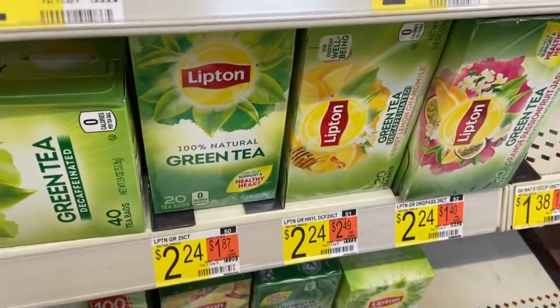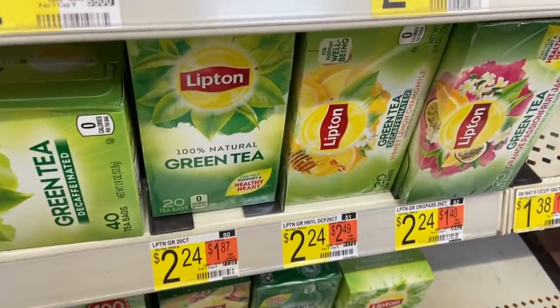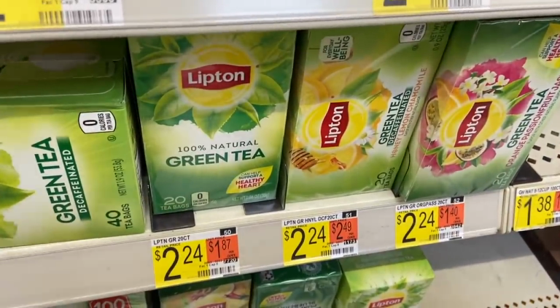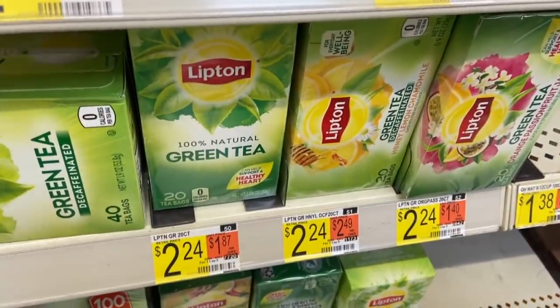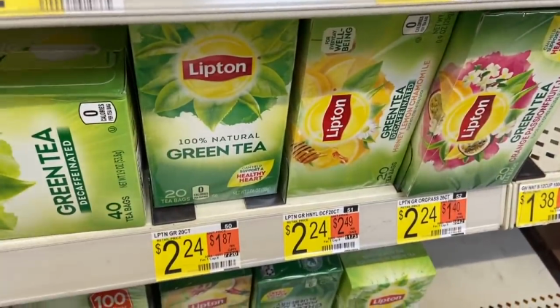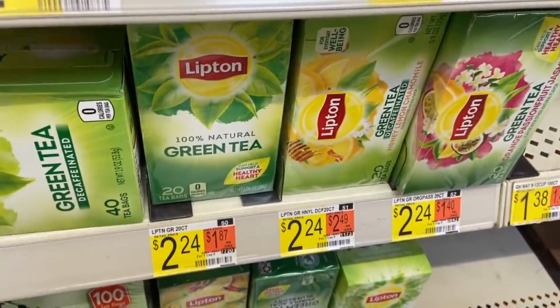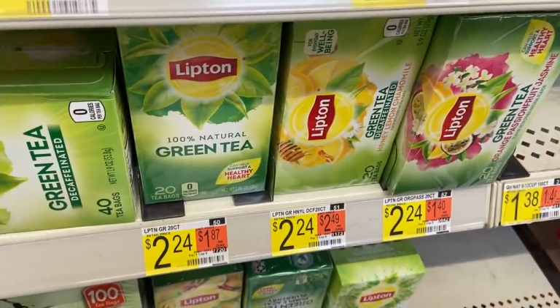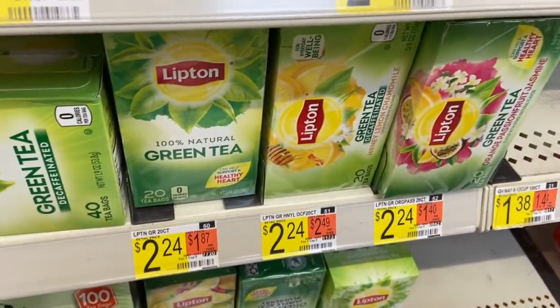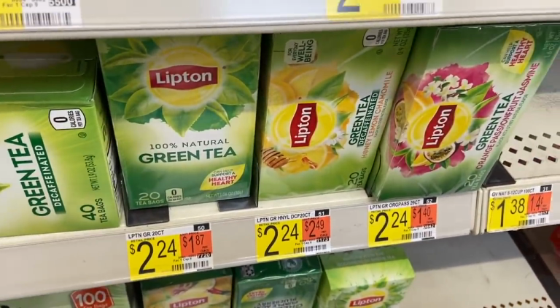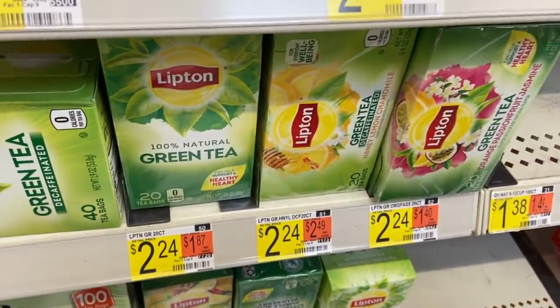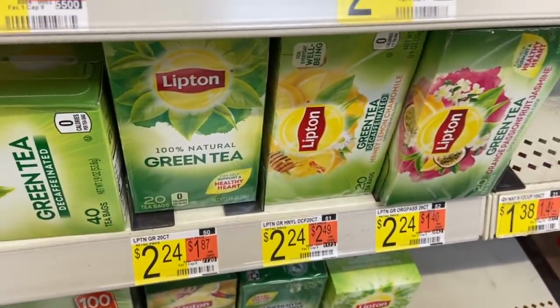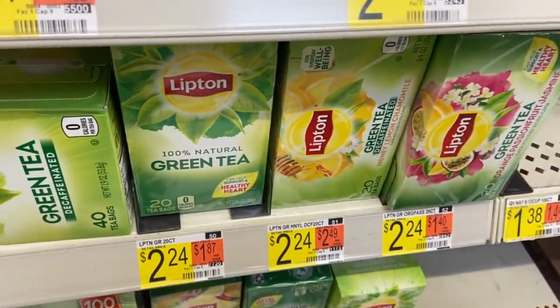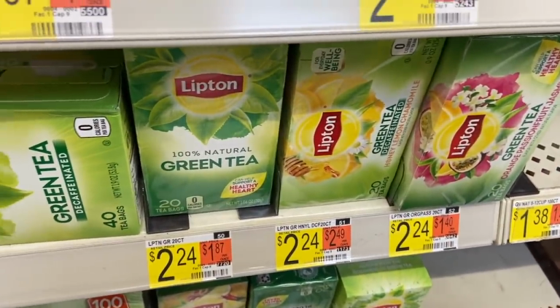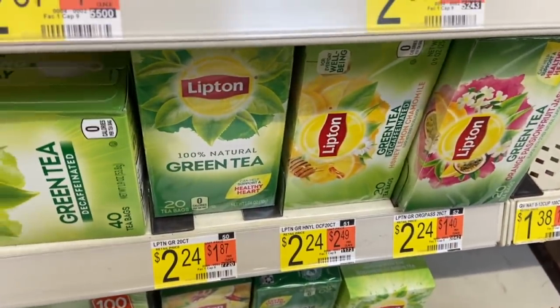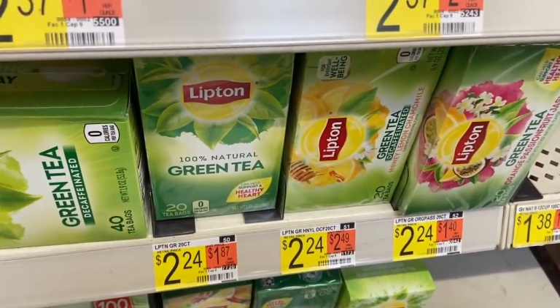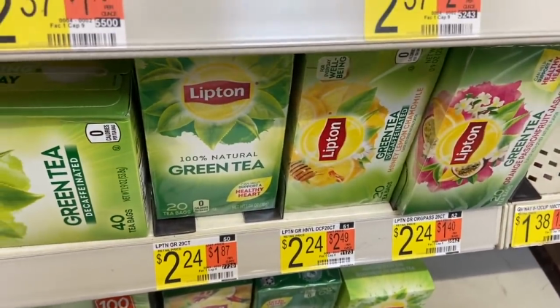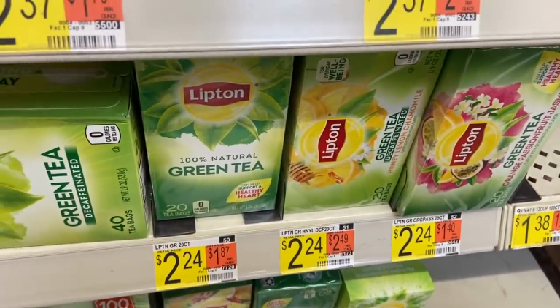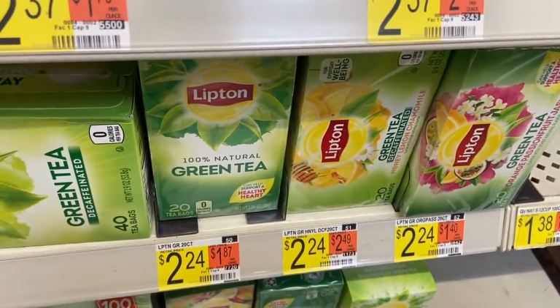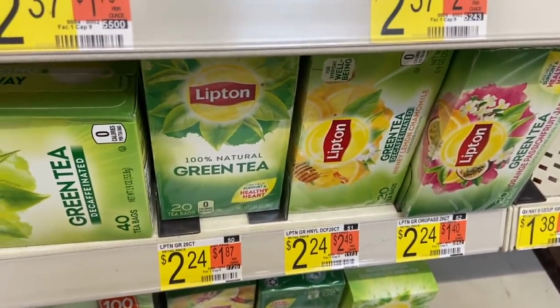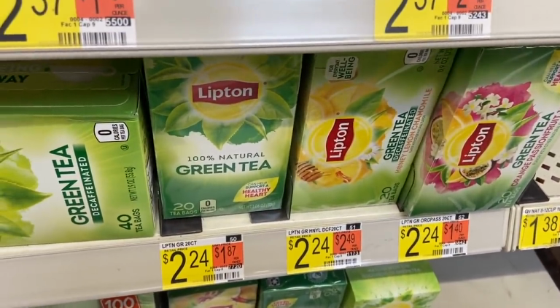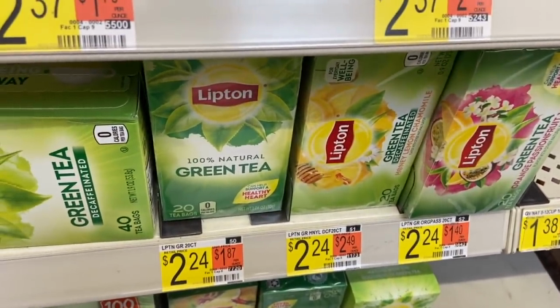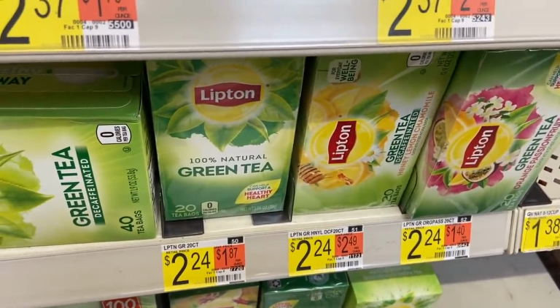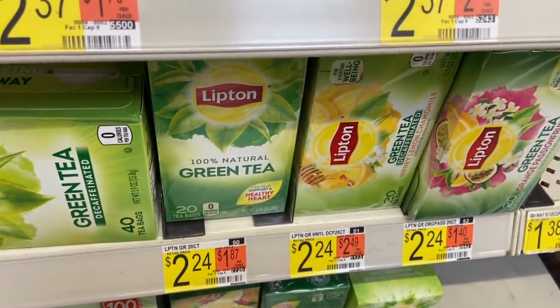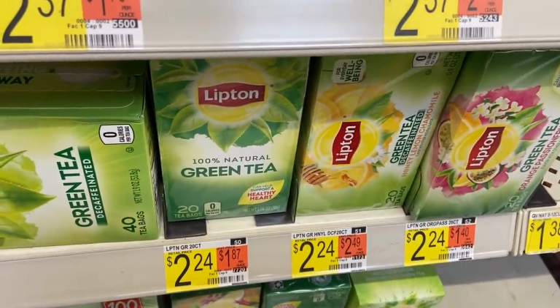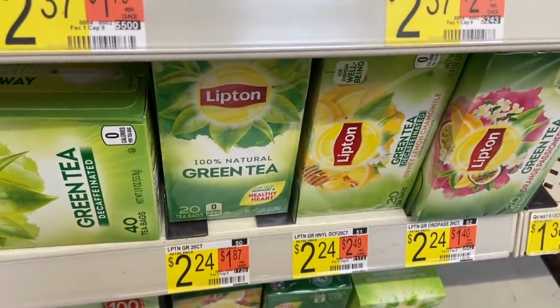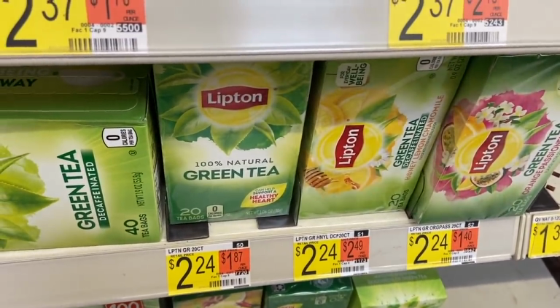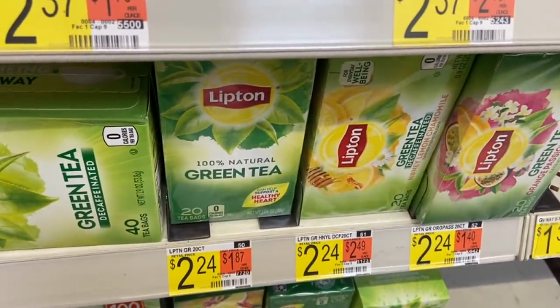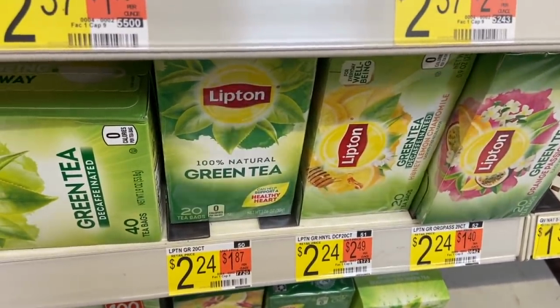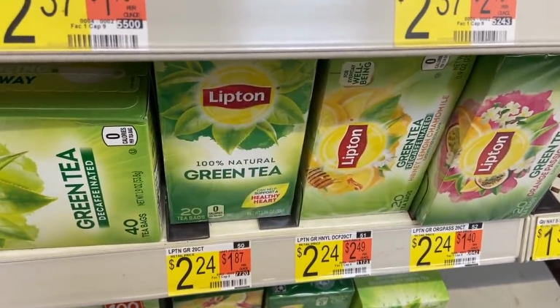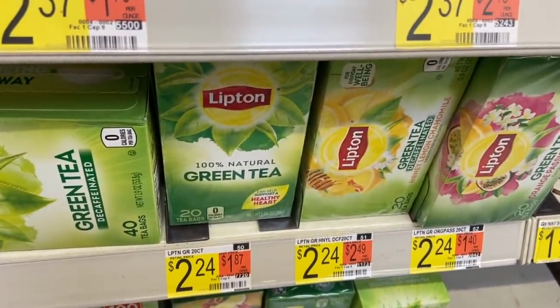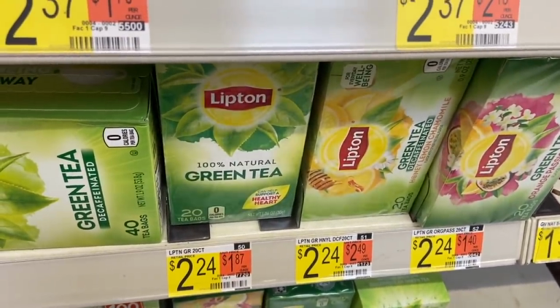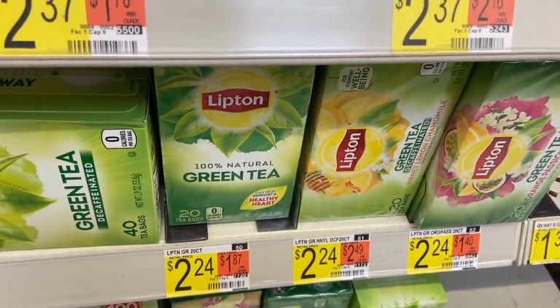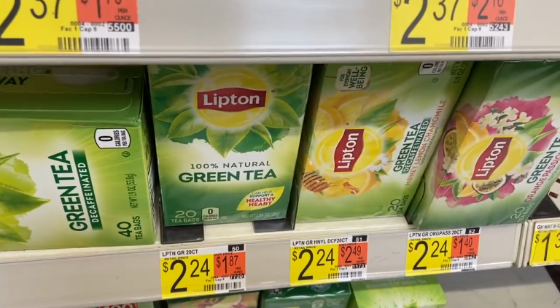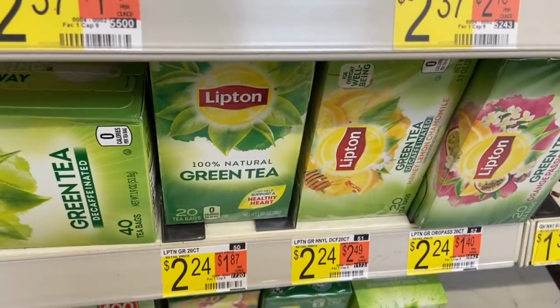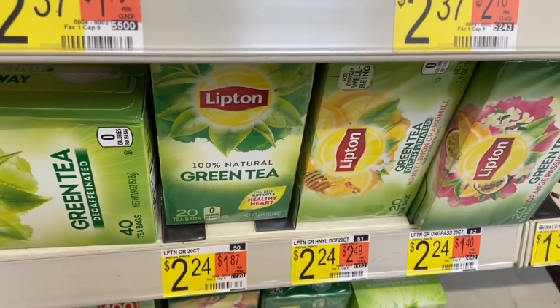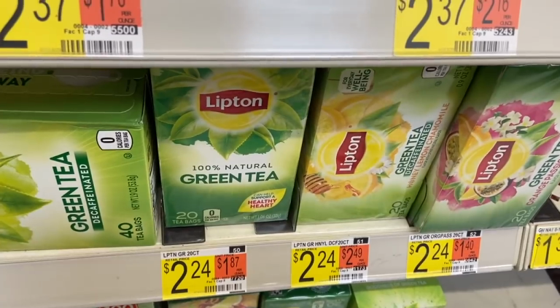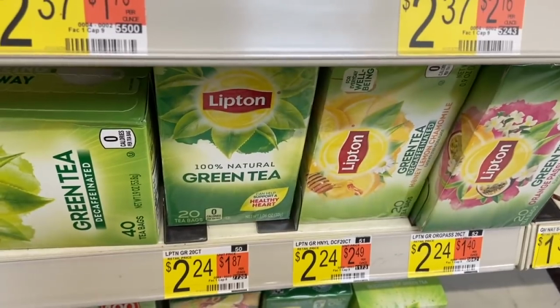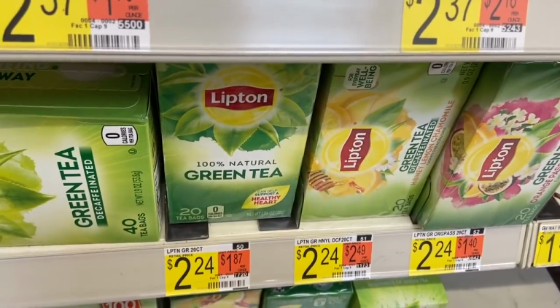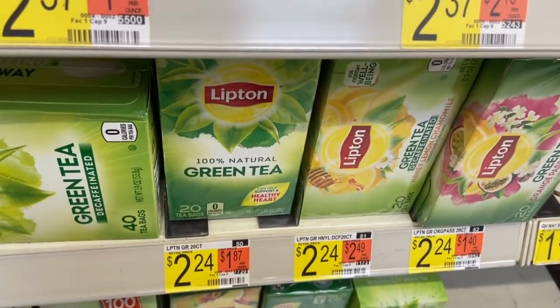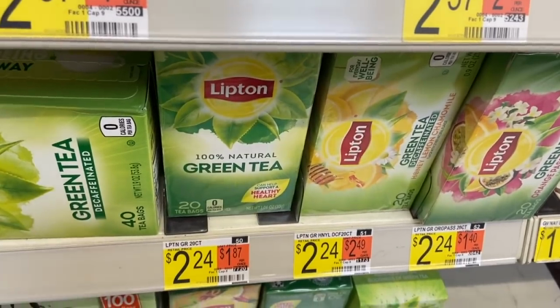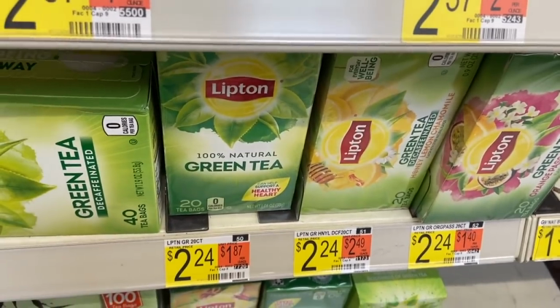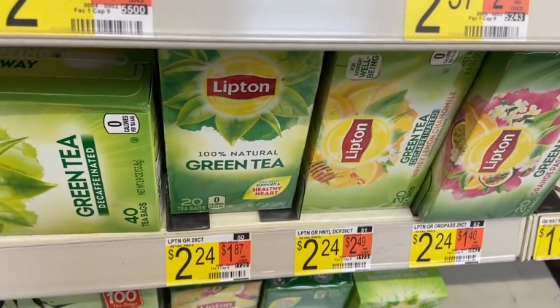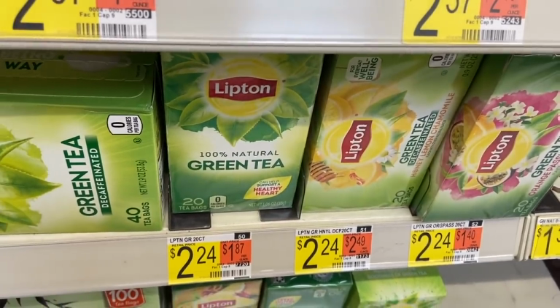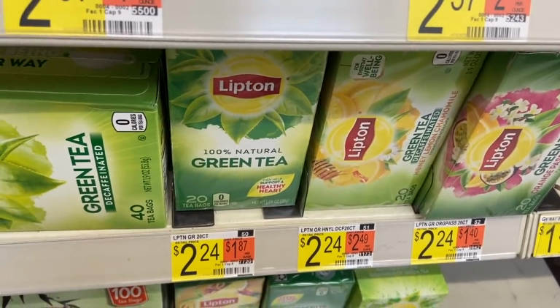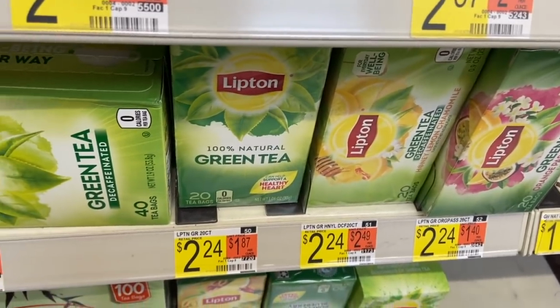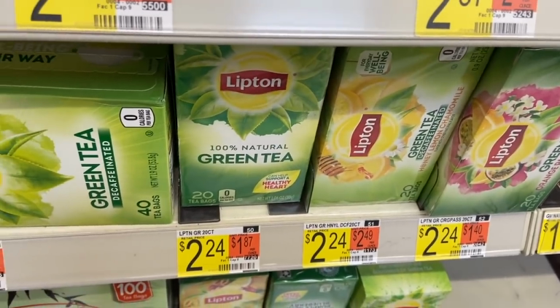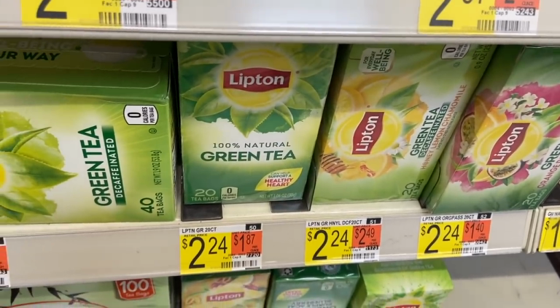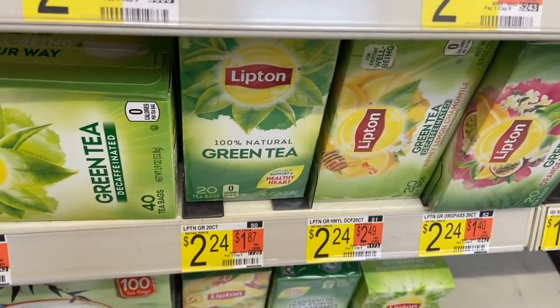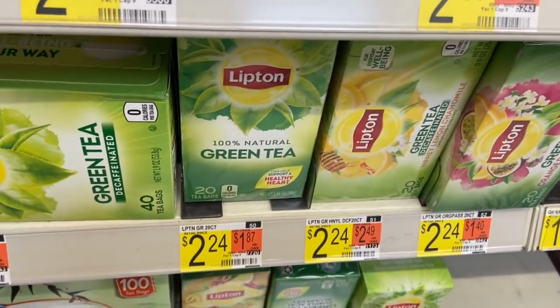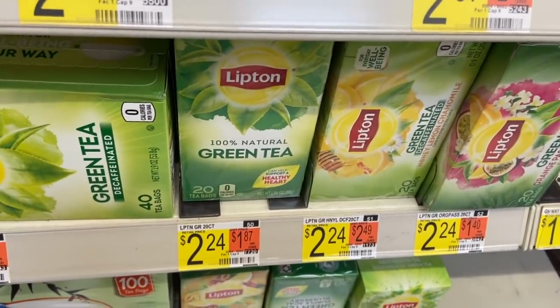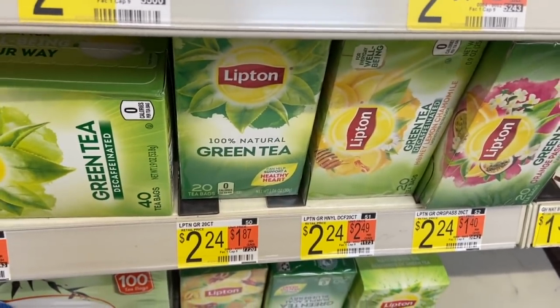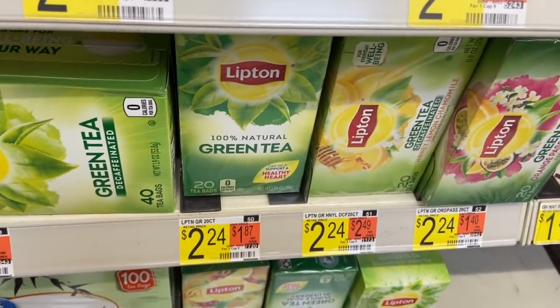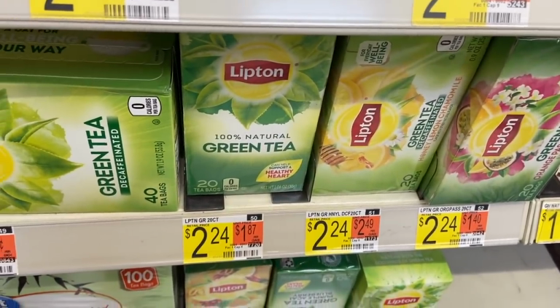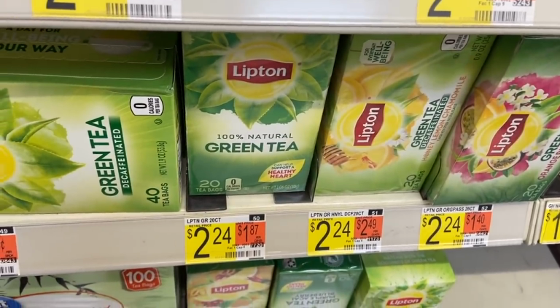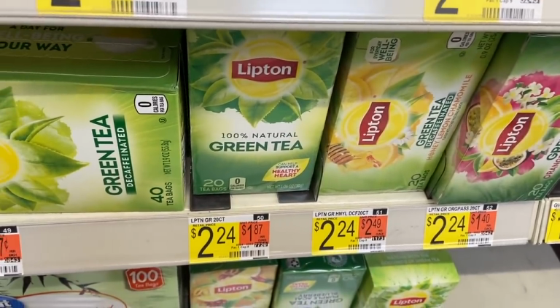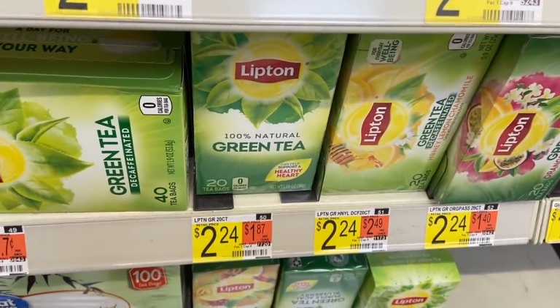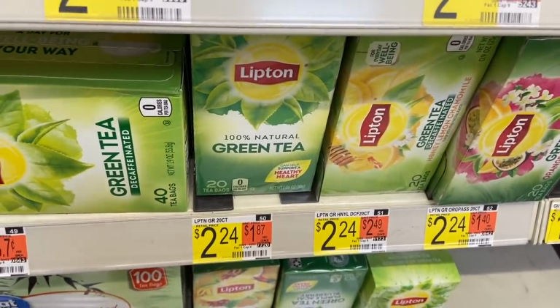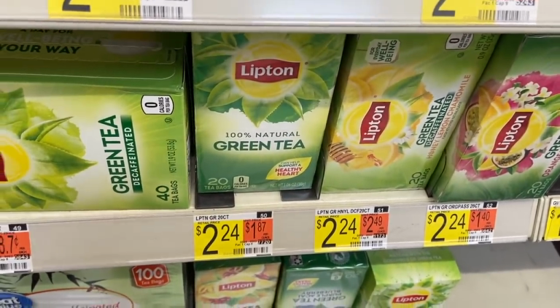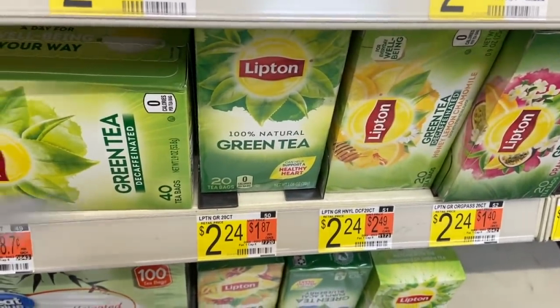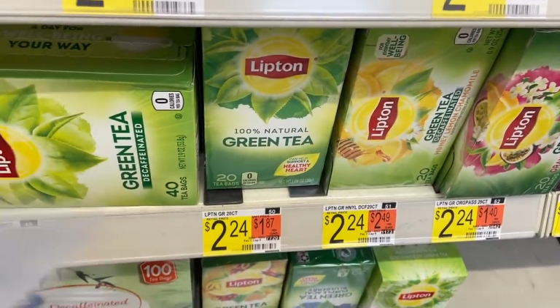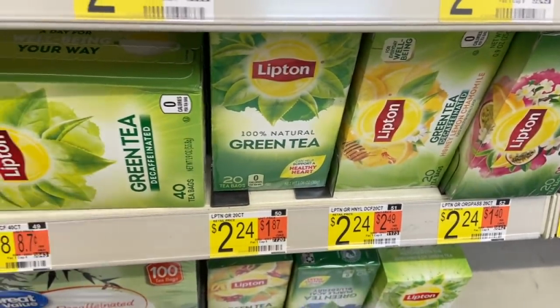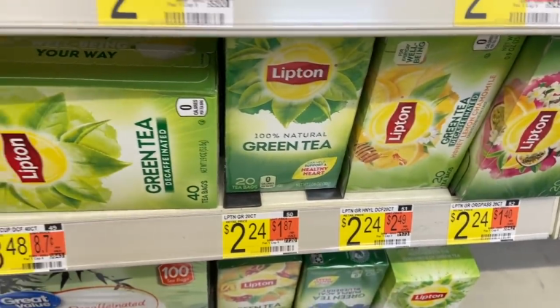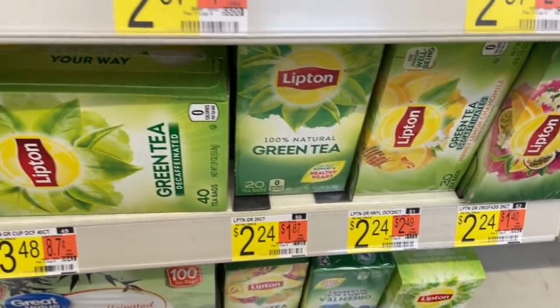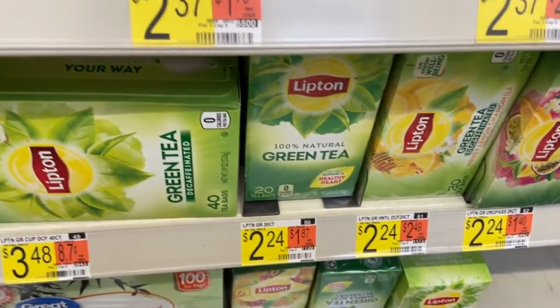The Lipton Tea is $2.24. Use the $0.40 off one coupon from the 11-1 Unilever, and there is a dollar Ibotta, making it $0.84.